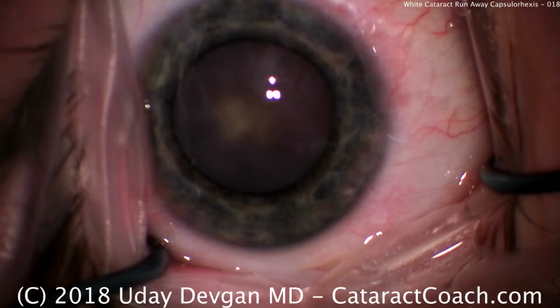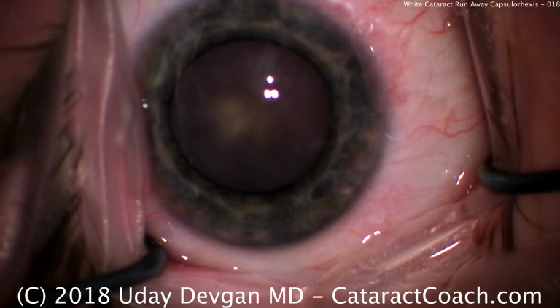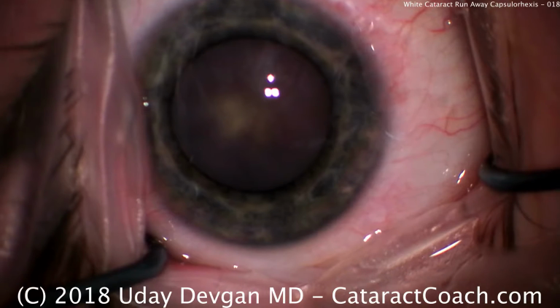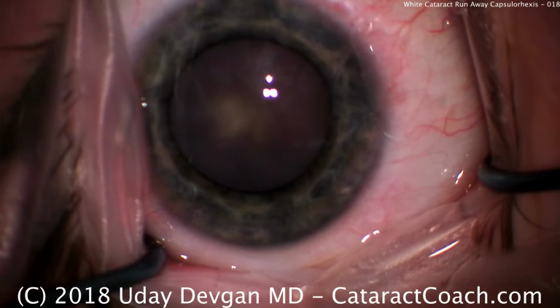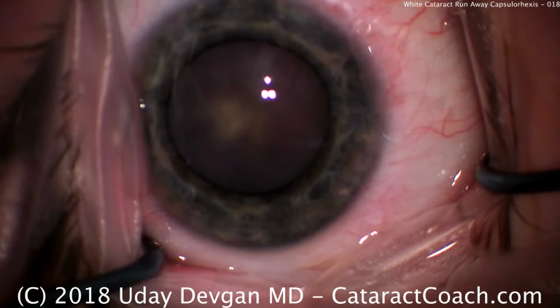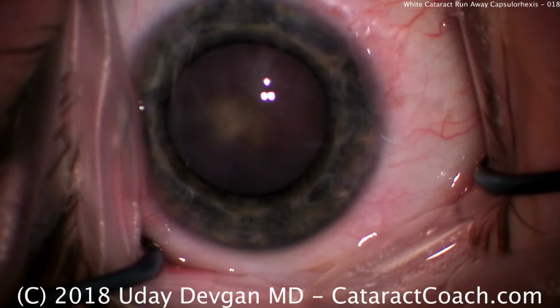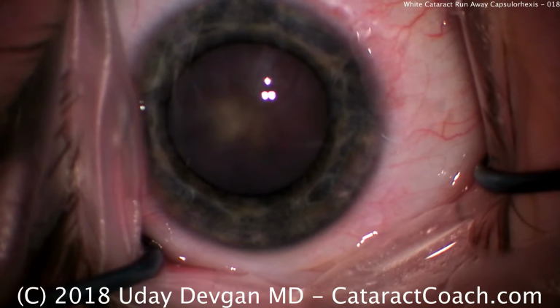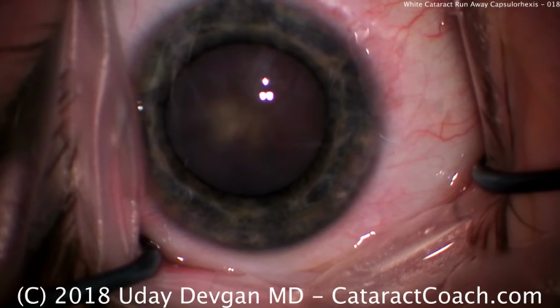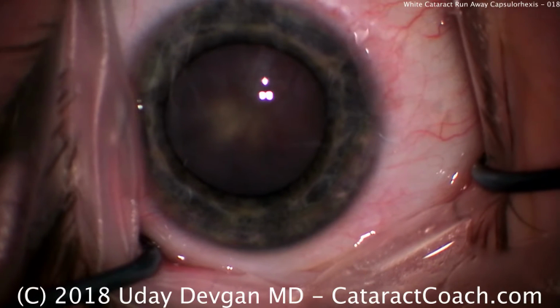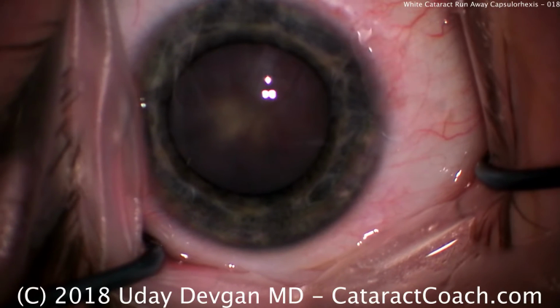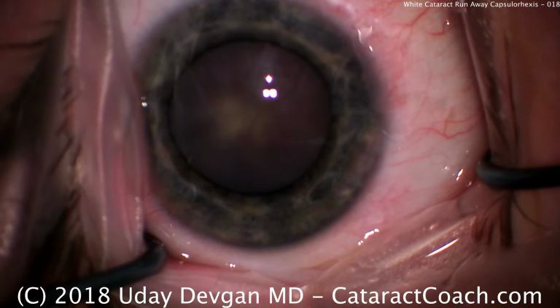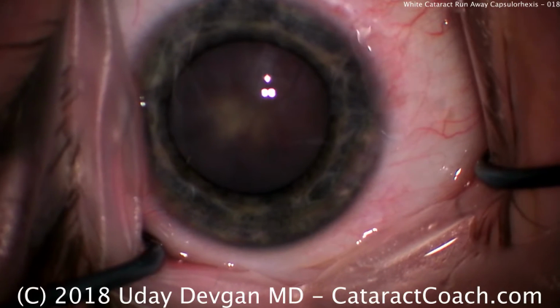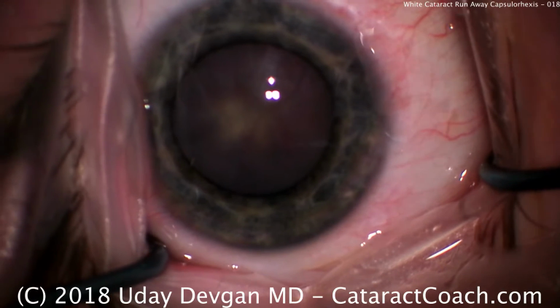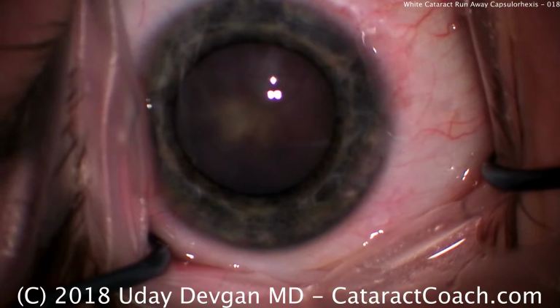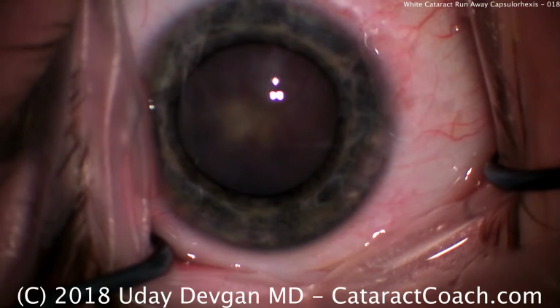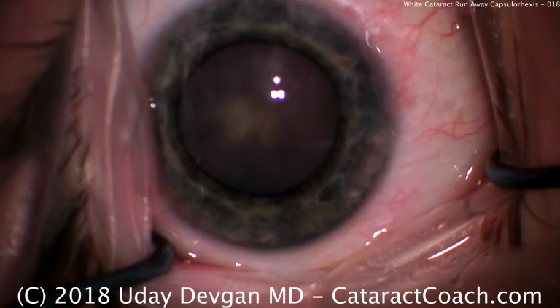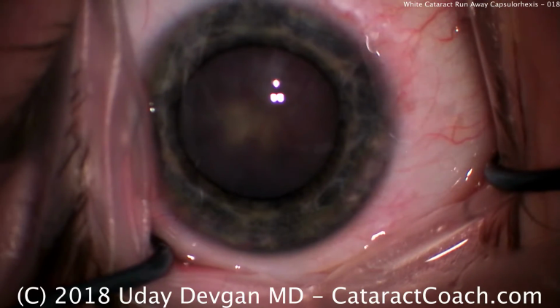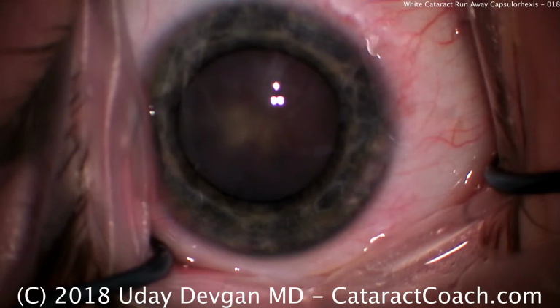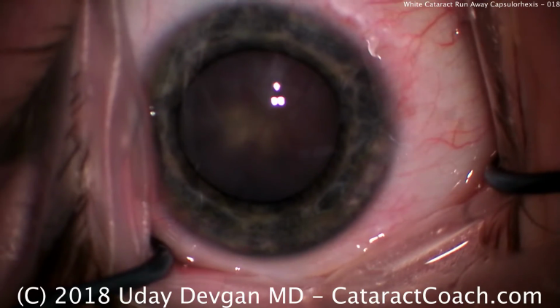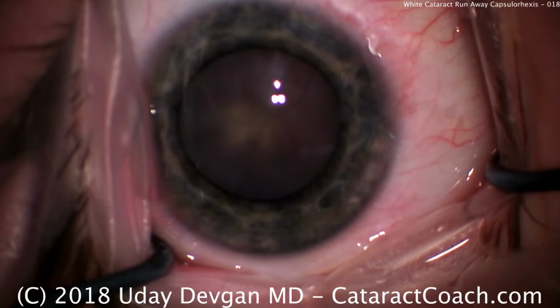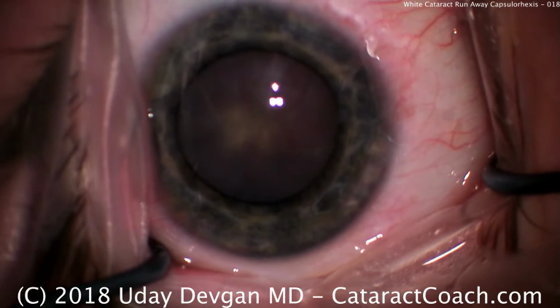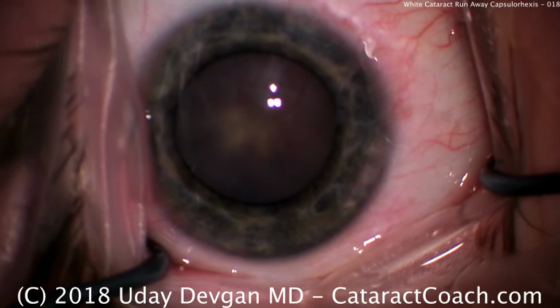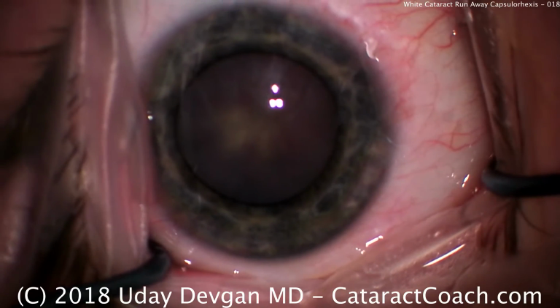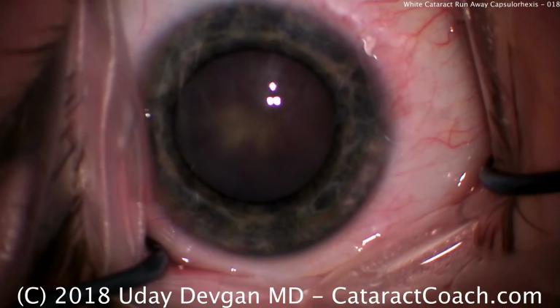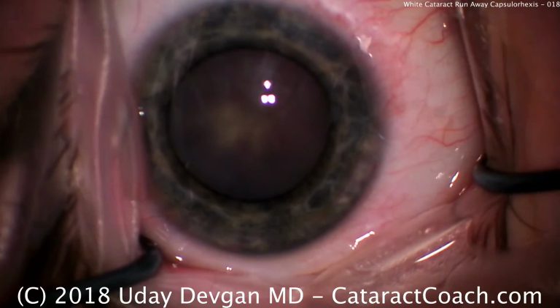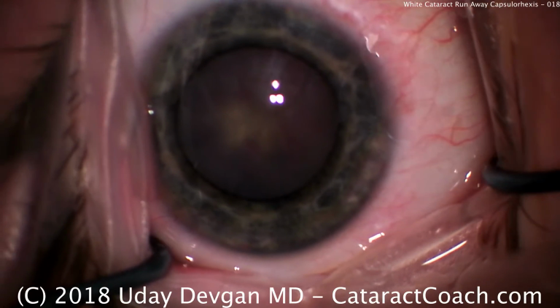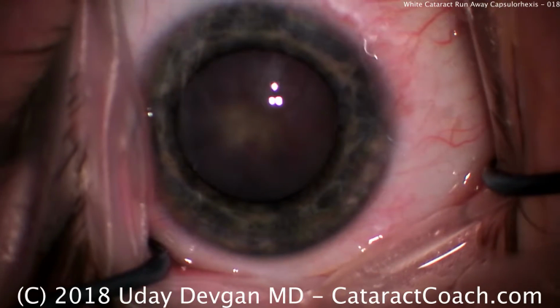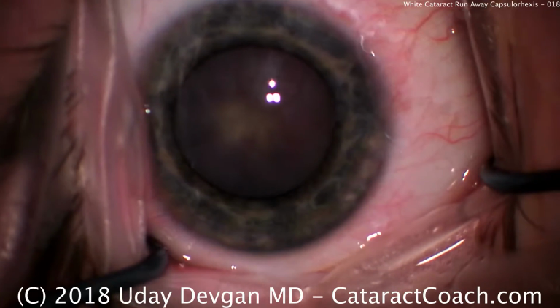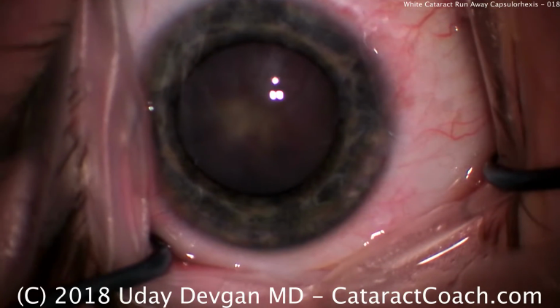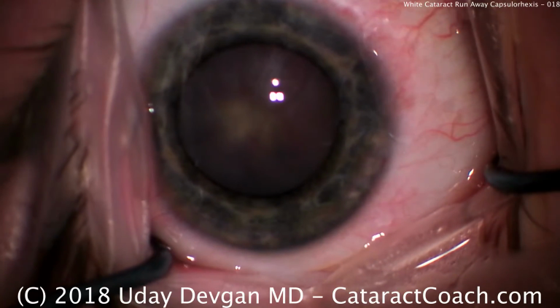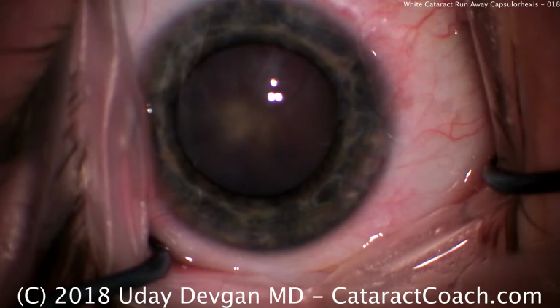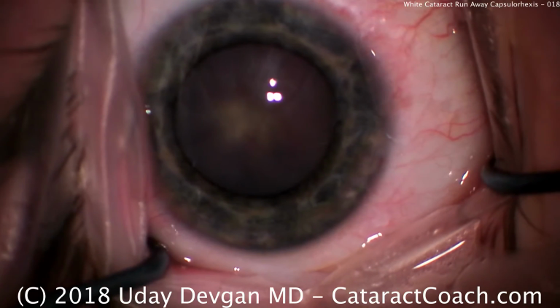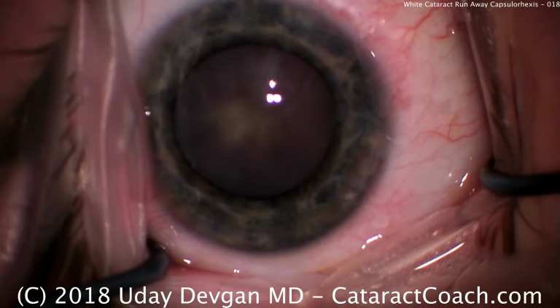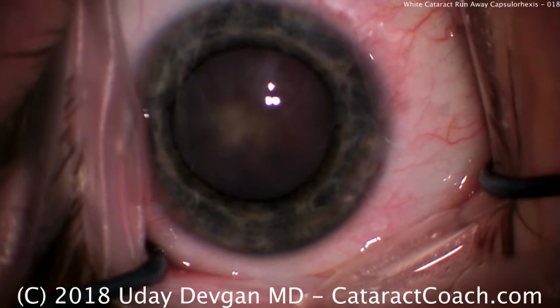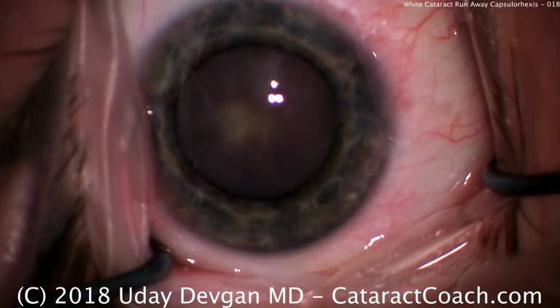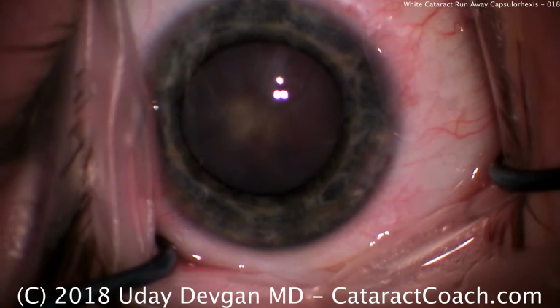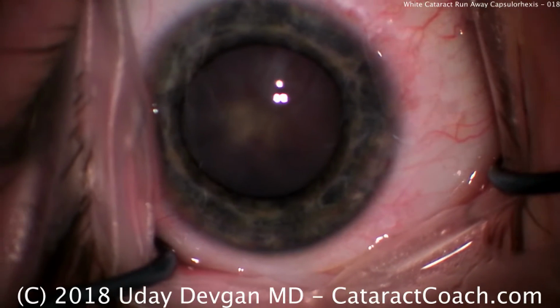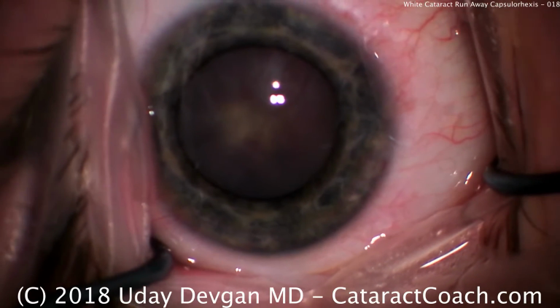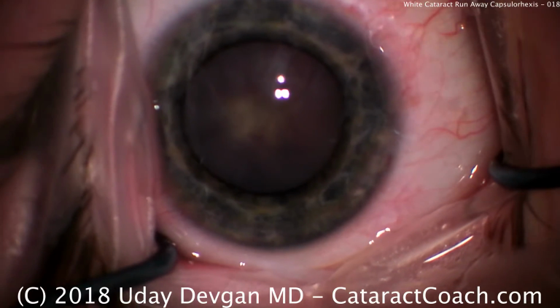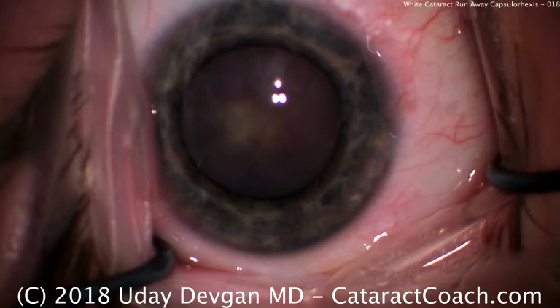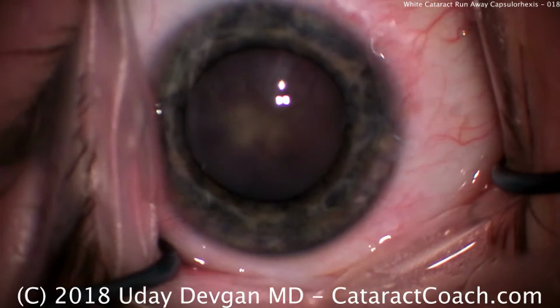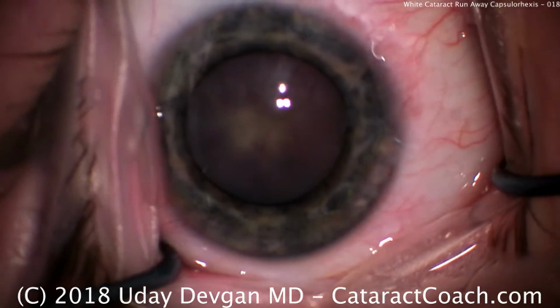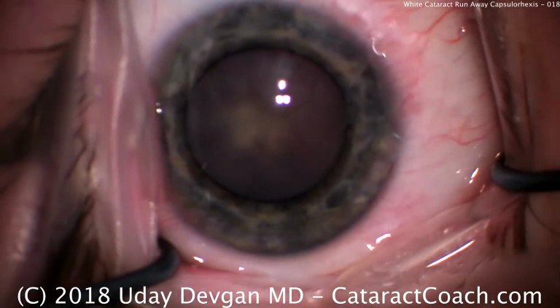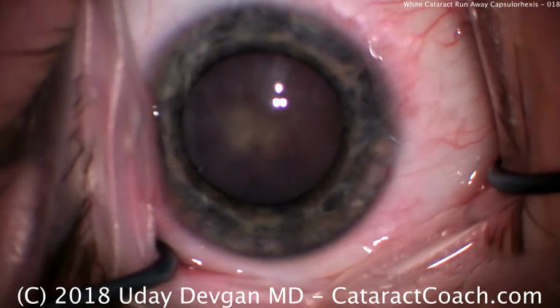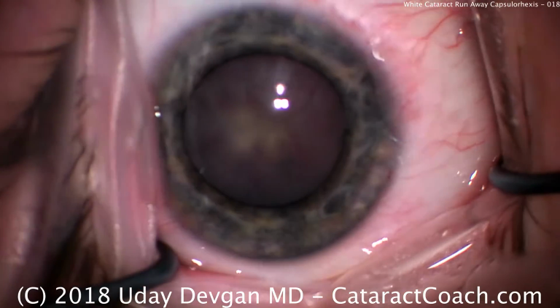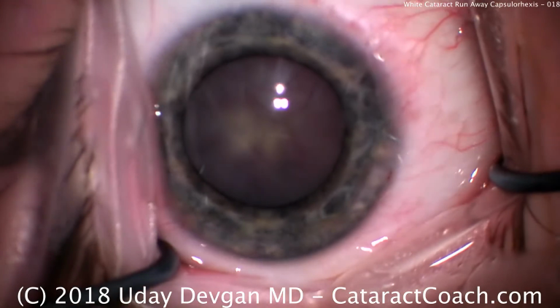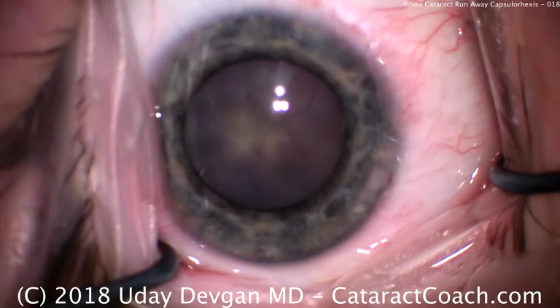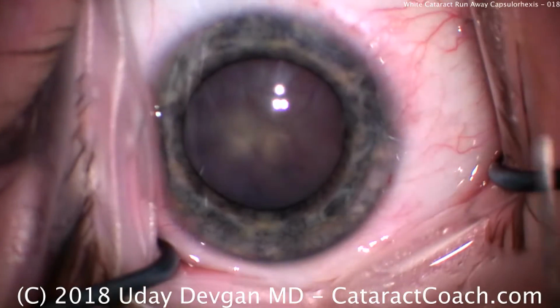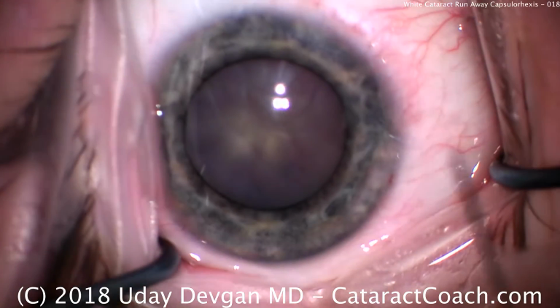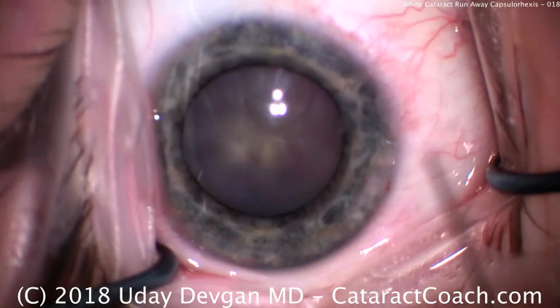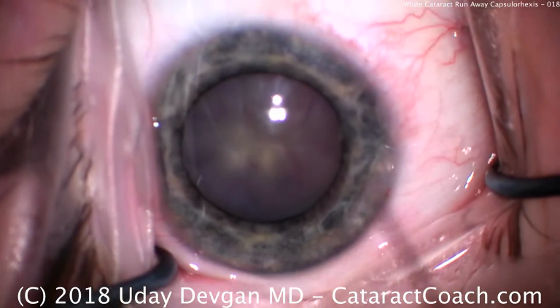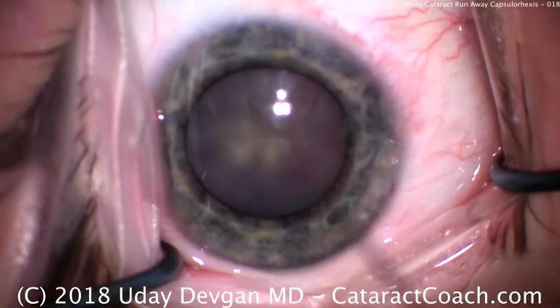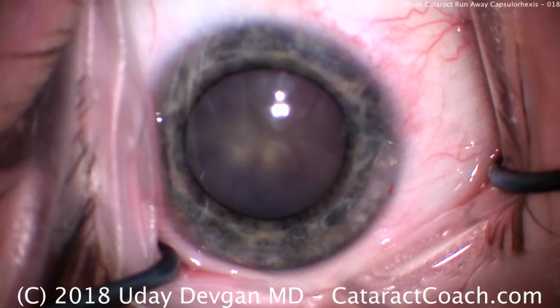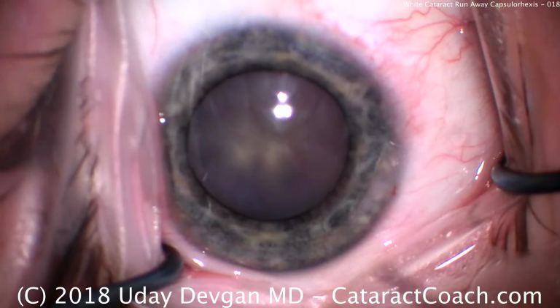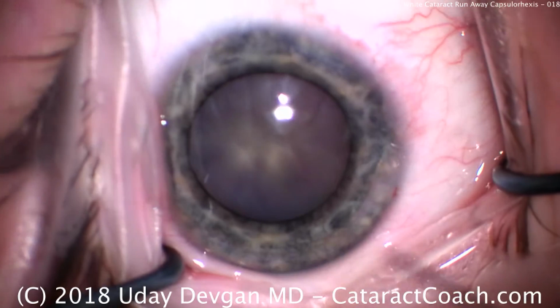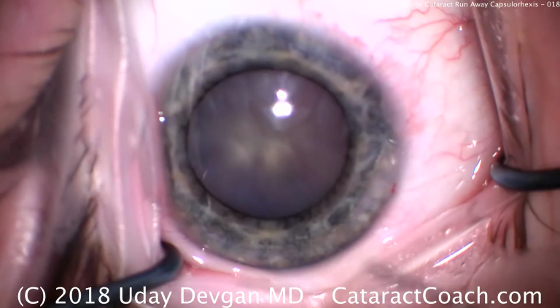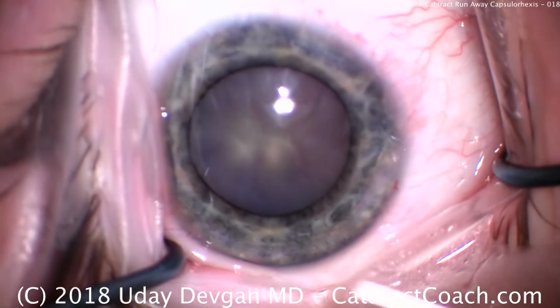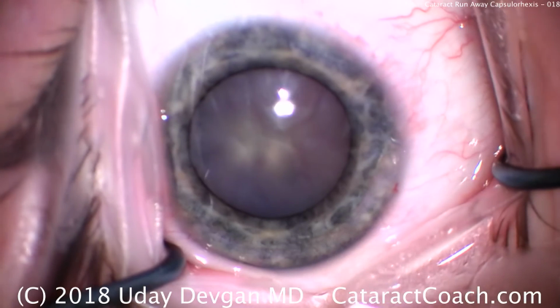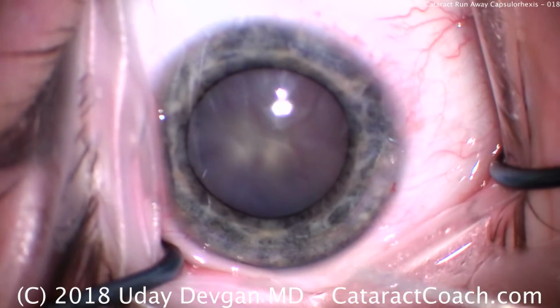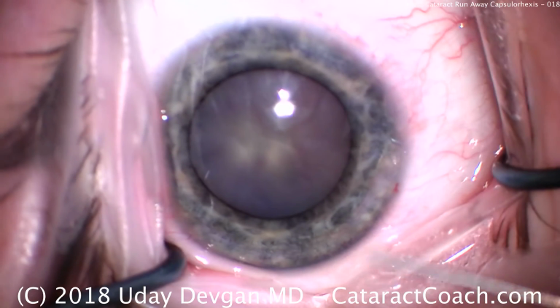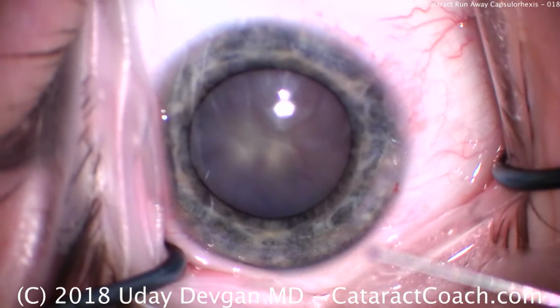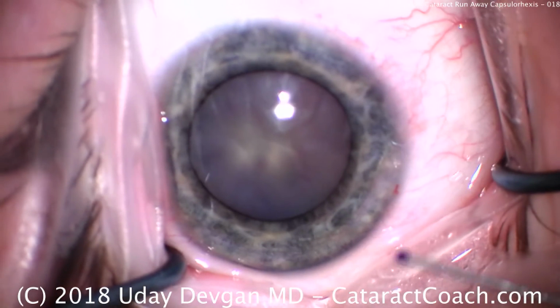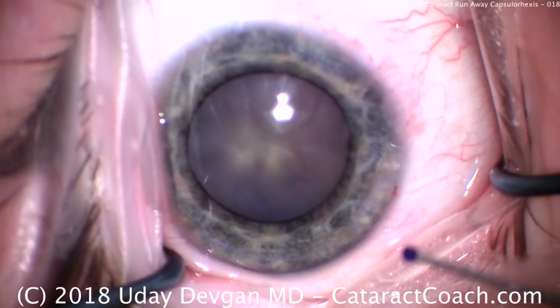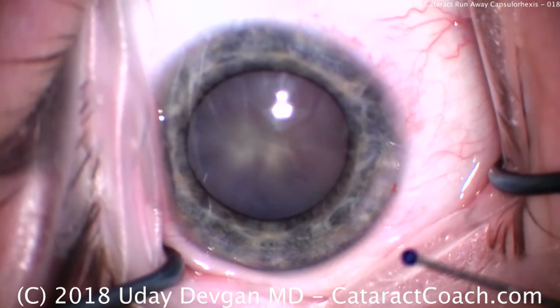CataractCoach.com presents another interesting case — this time a young patient, 30 years old, with a white cataract.